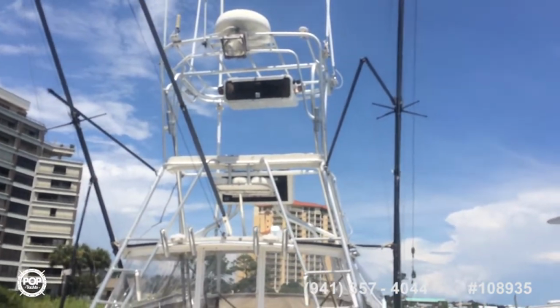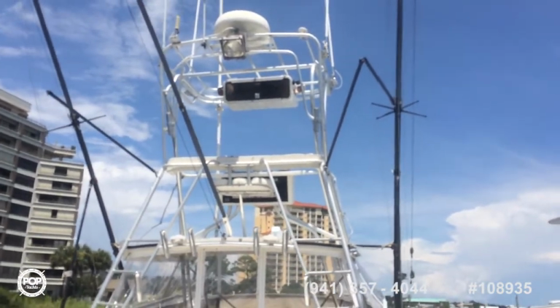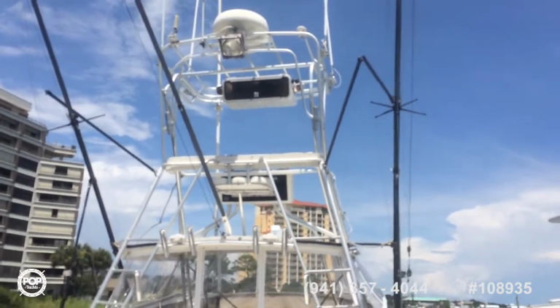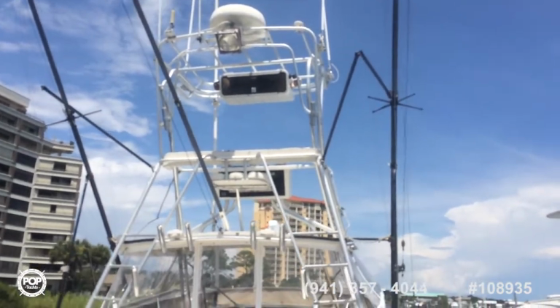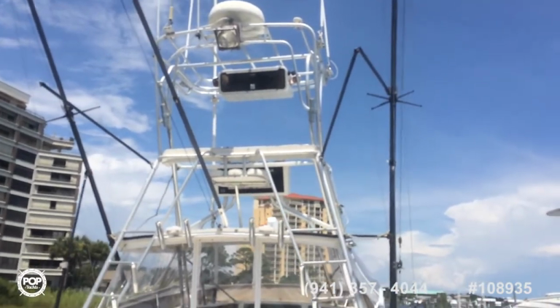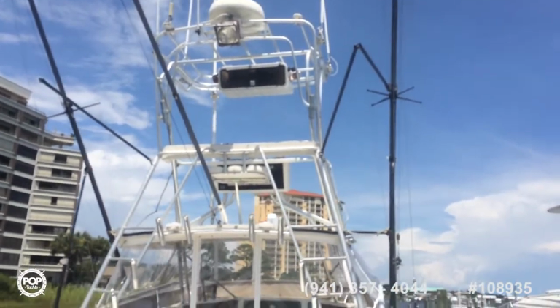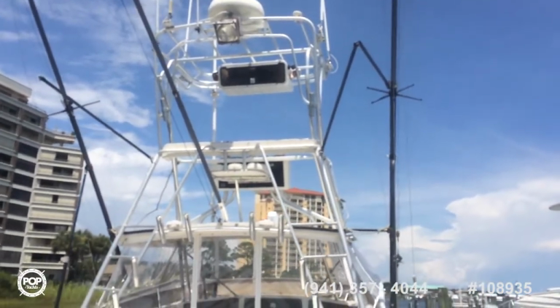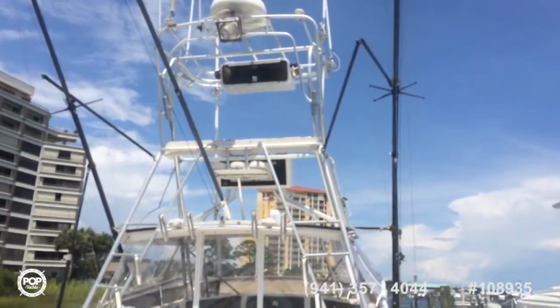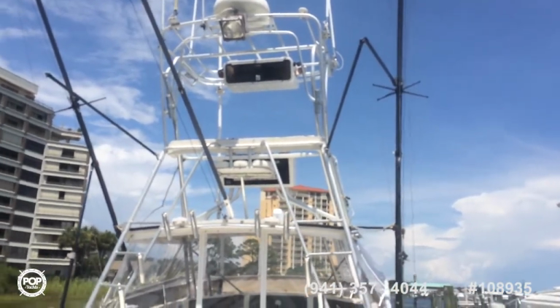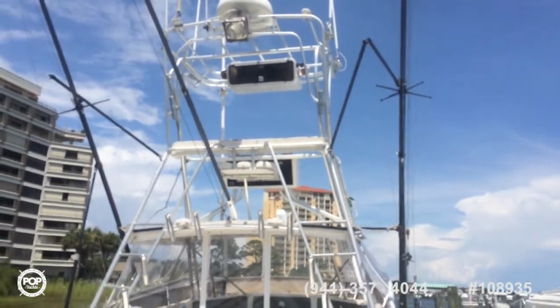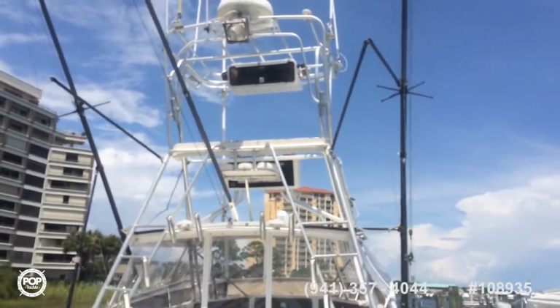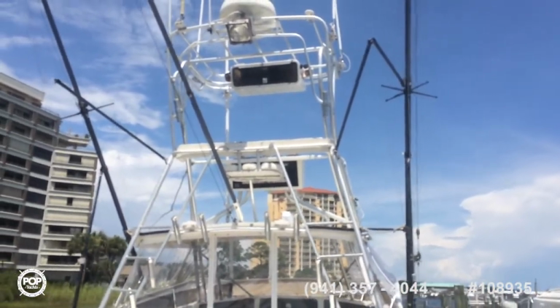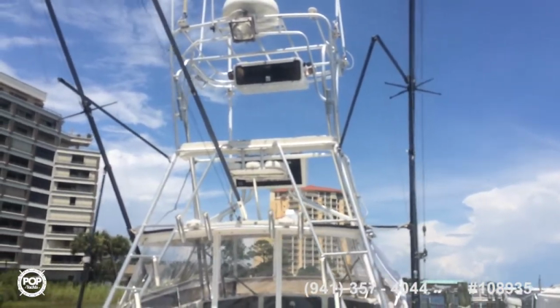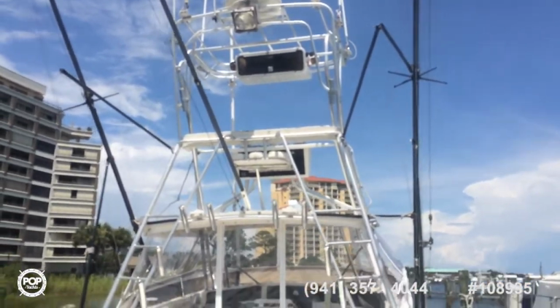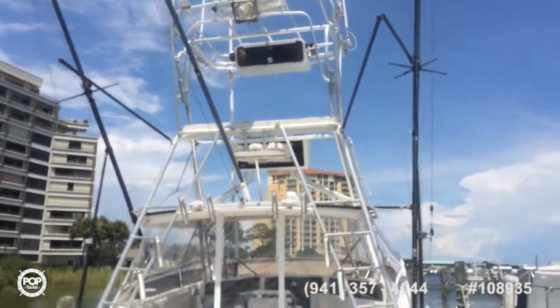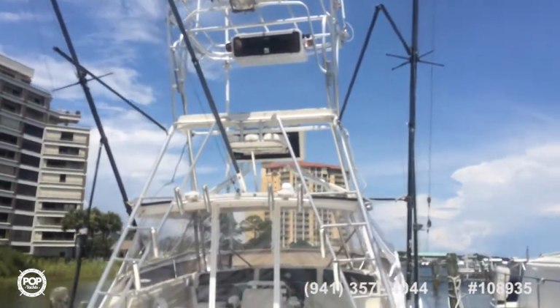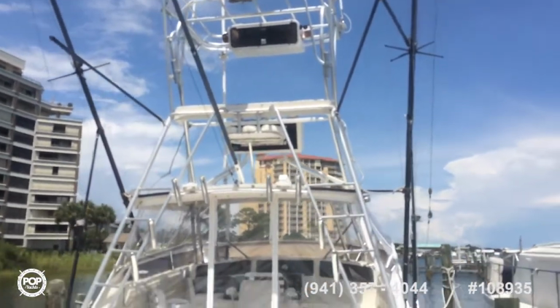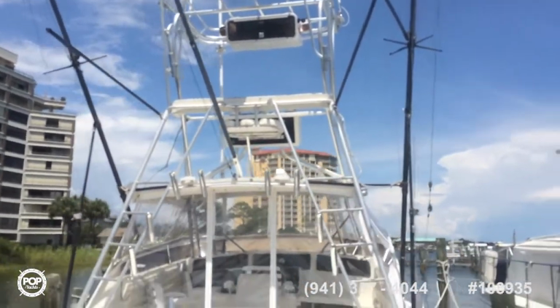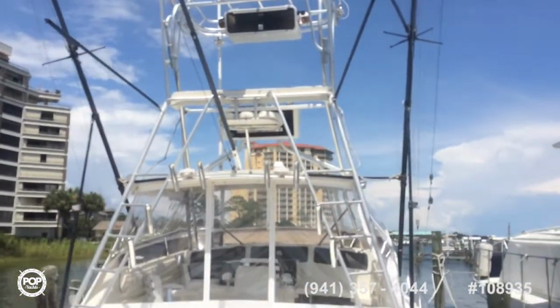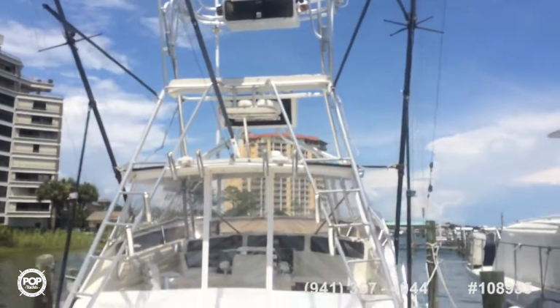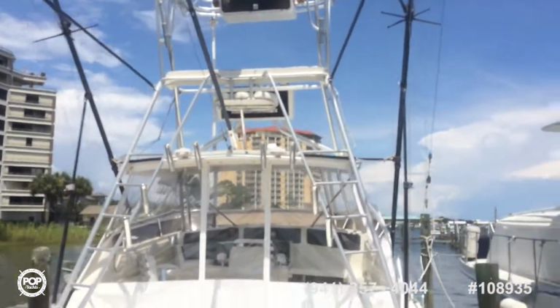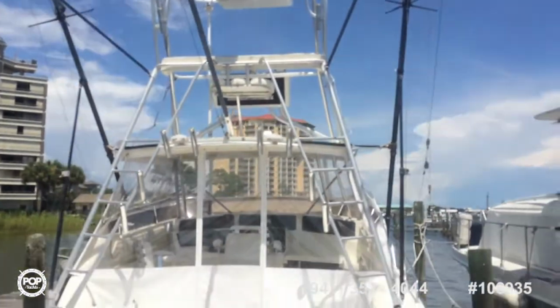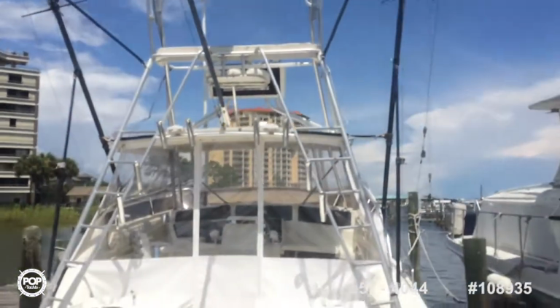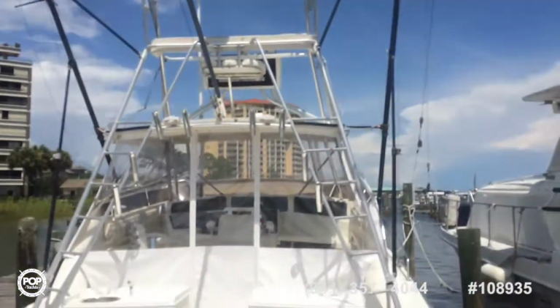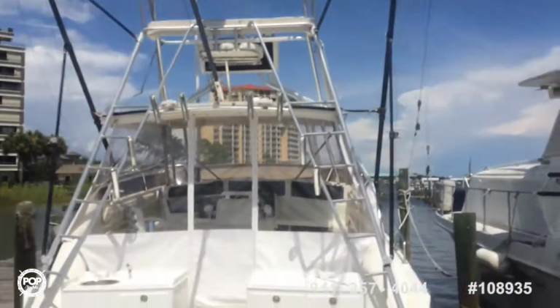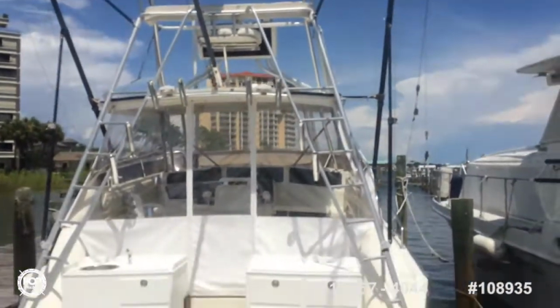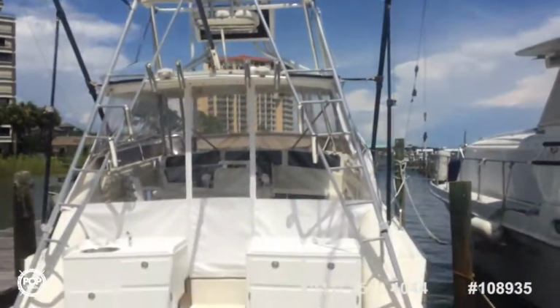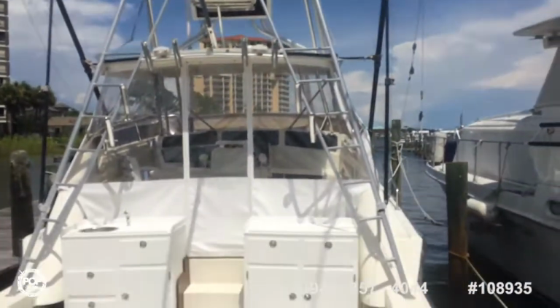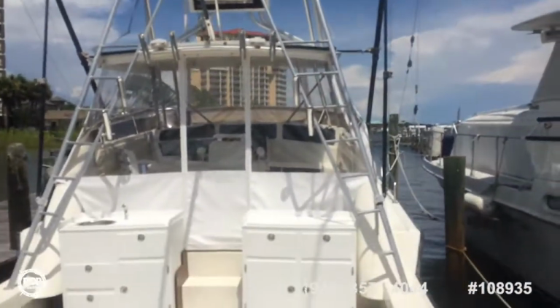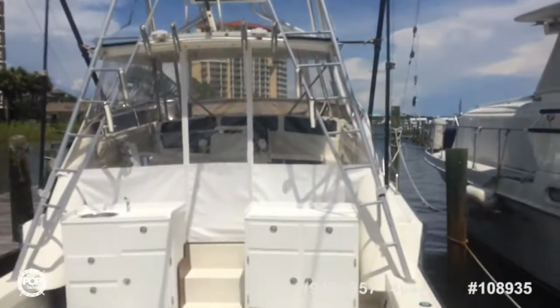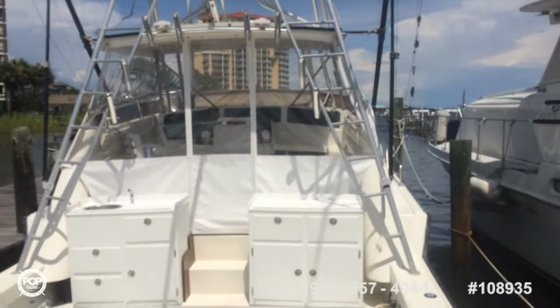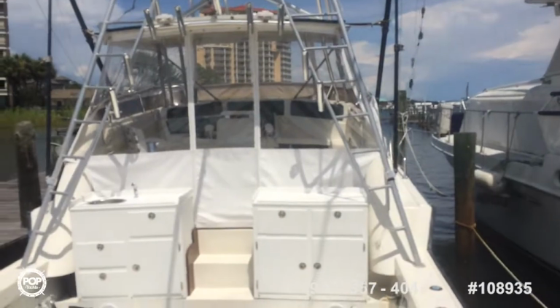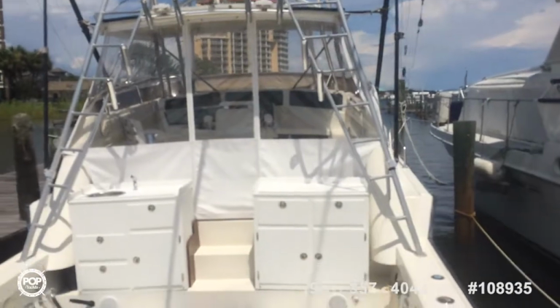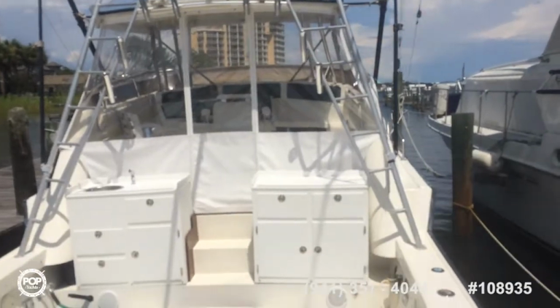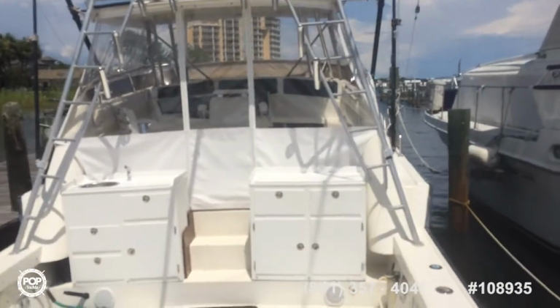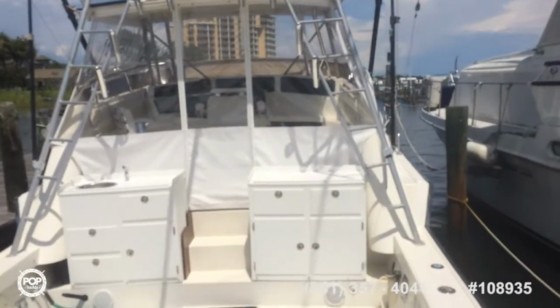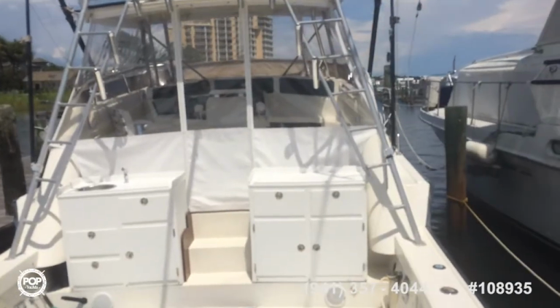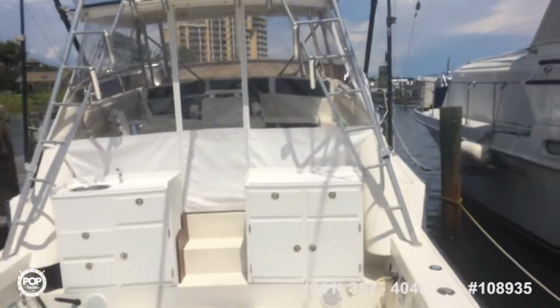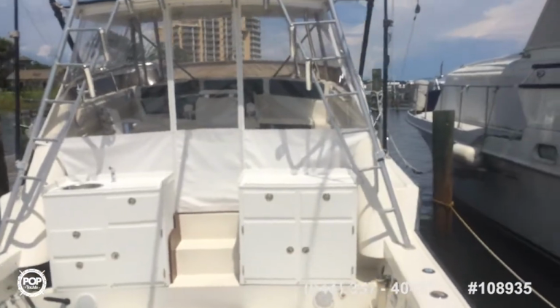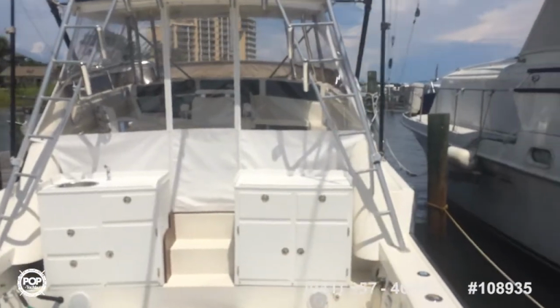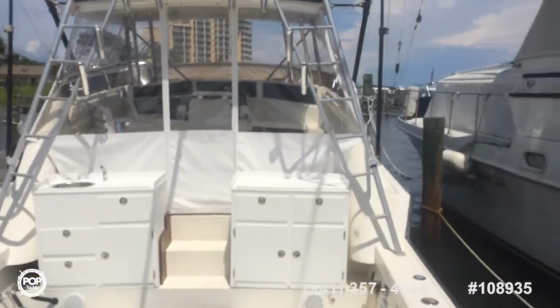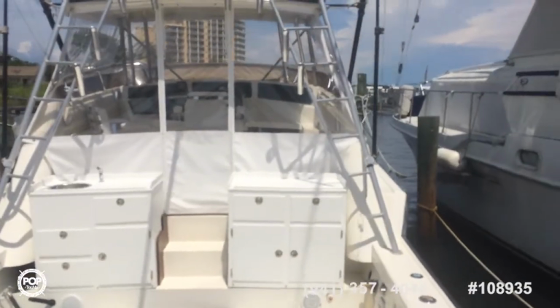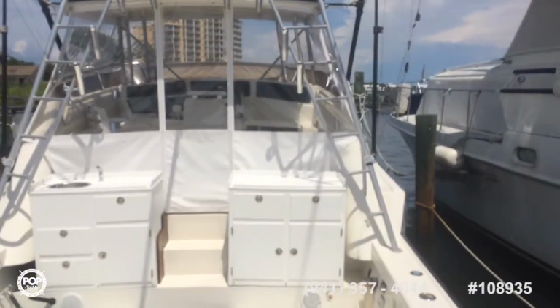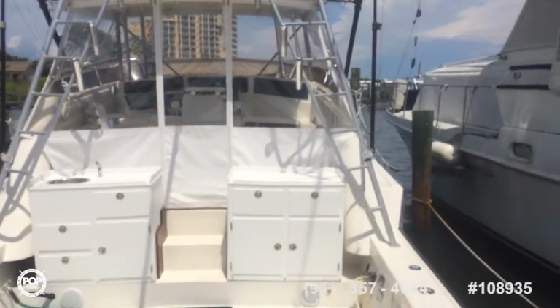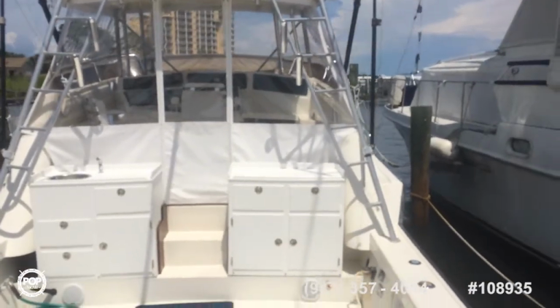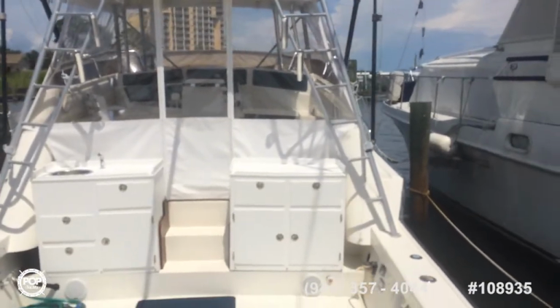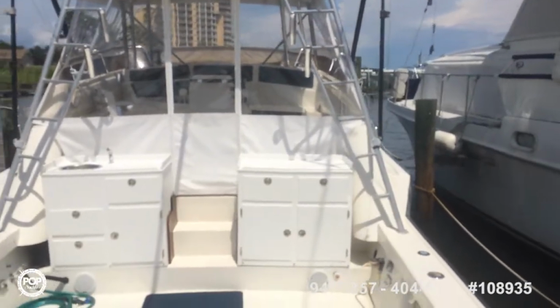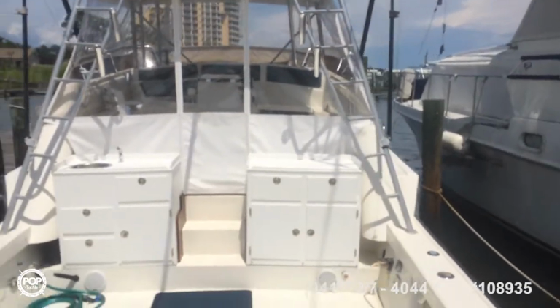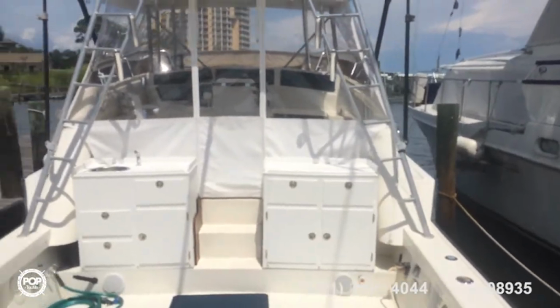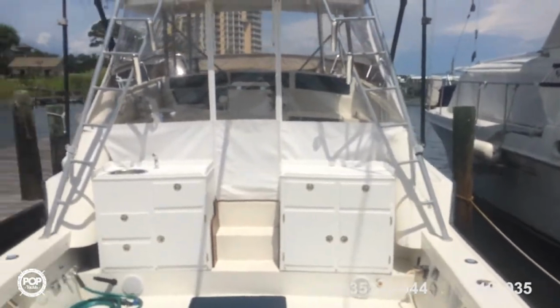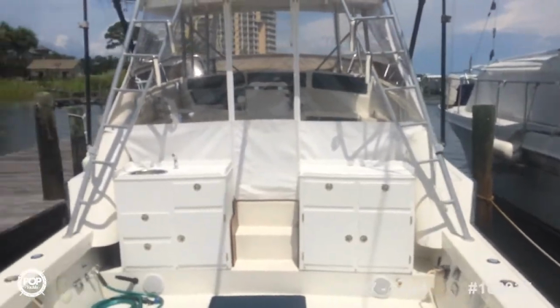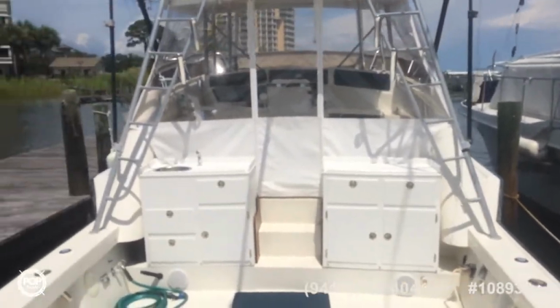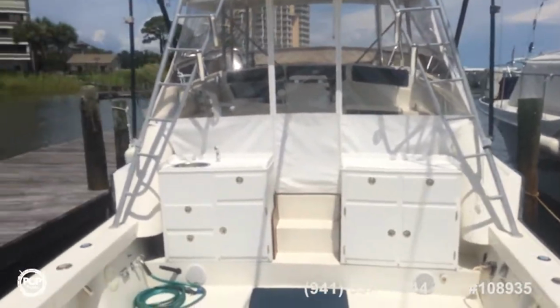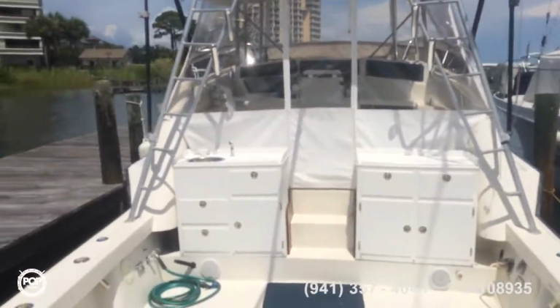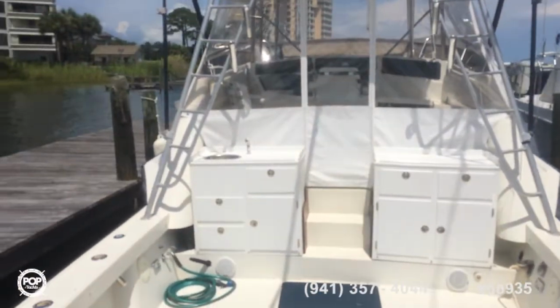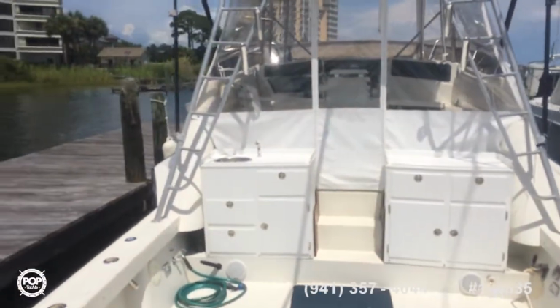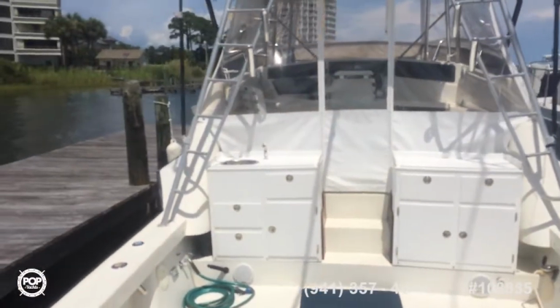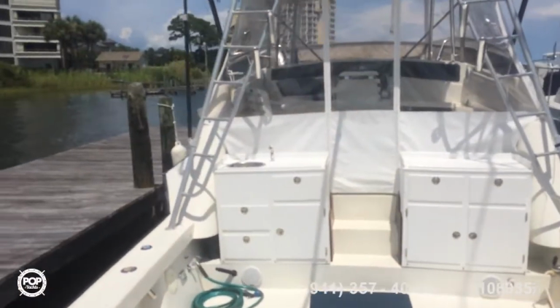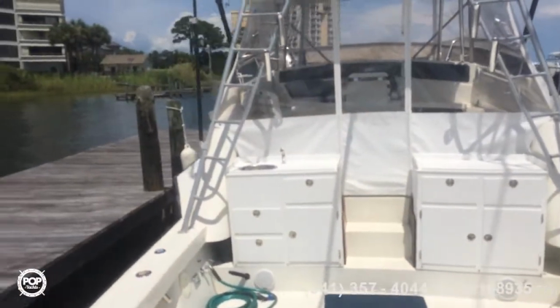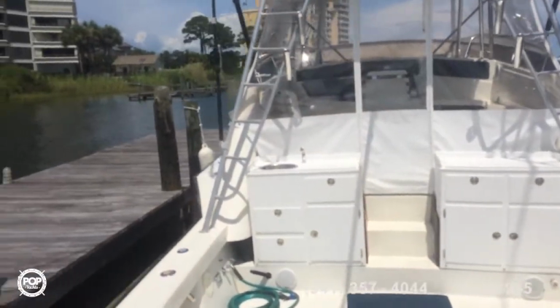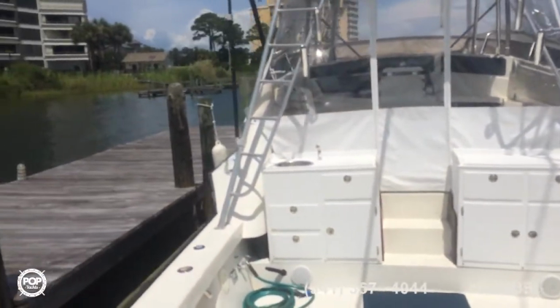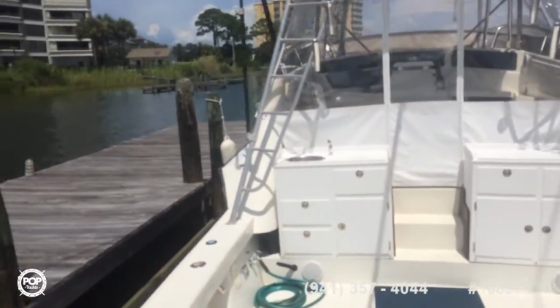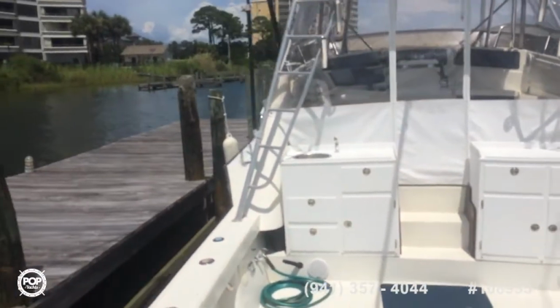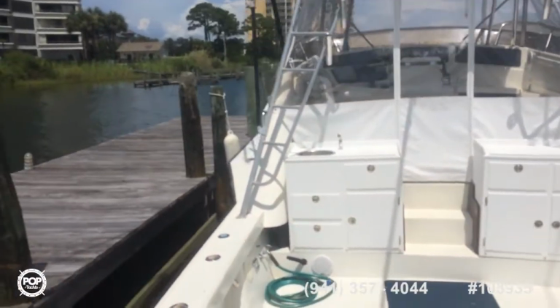You have a full tower up here with radar and outriggers. You have a metal rigger and brand new air conditioning — just a good looking boat overall.